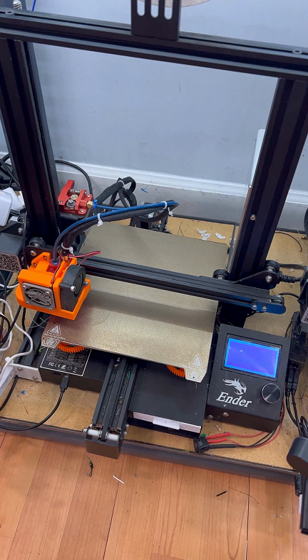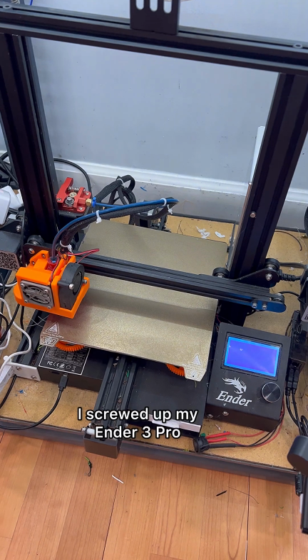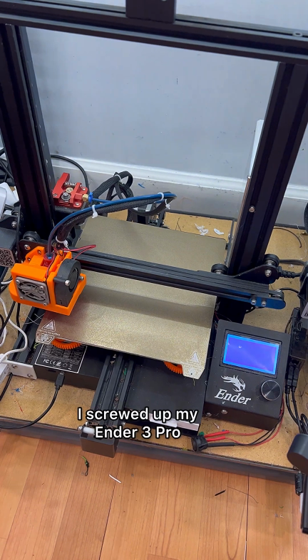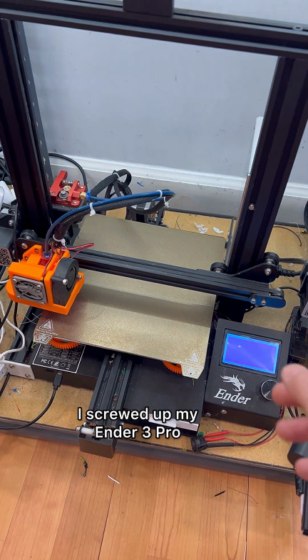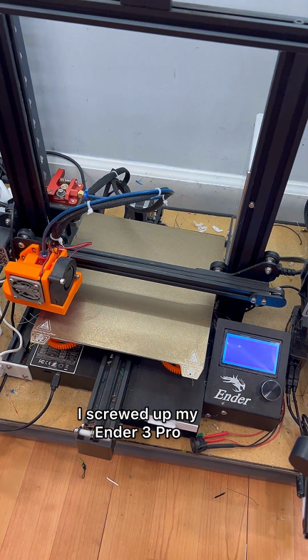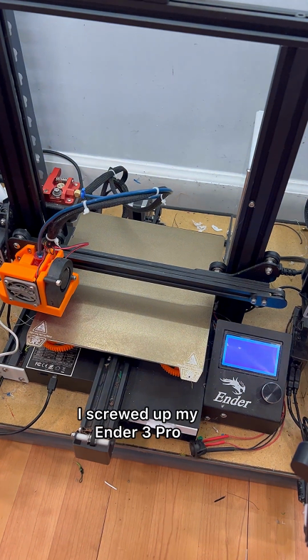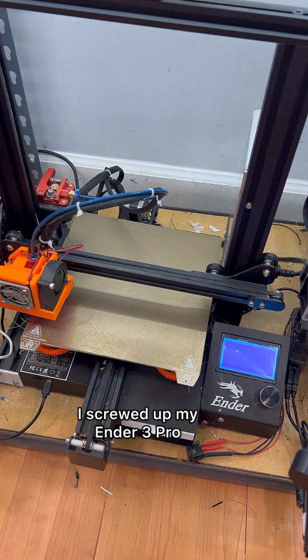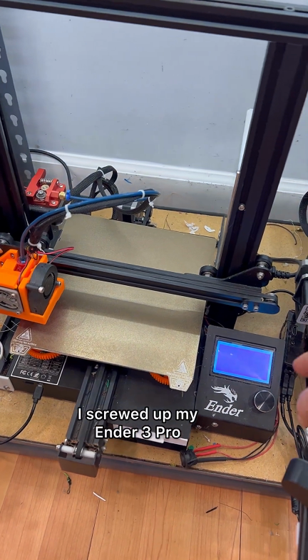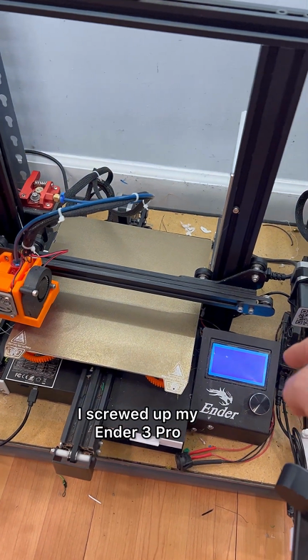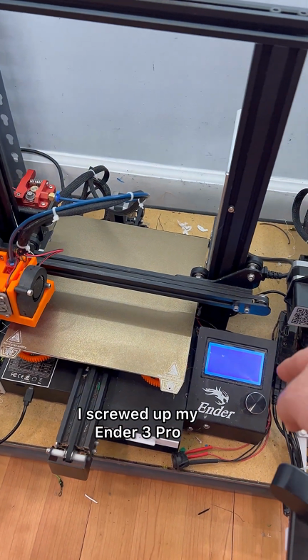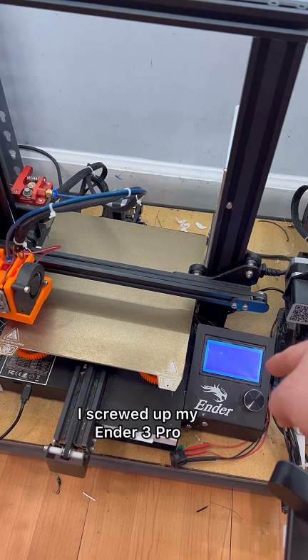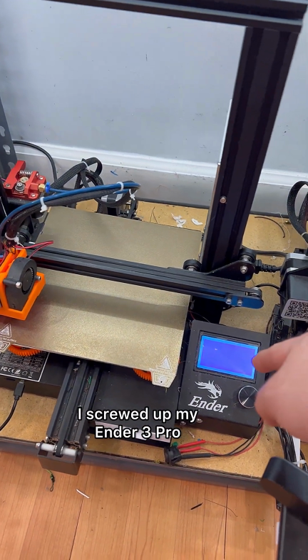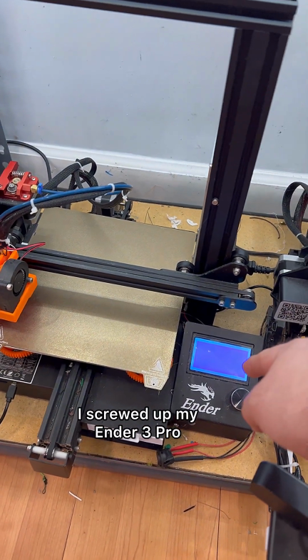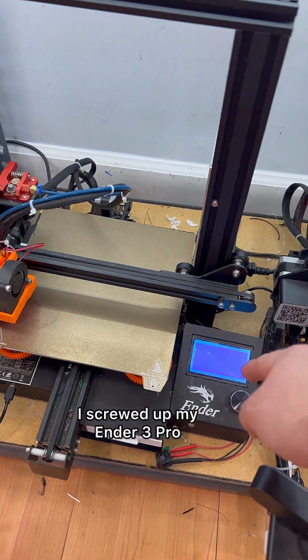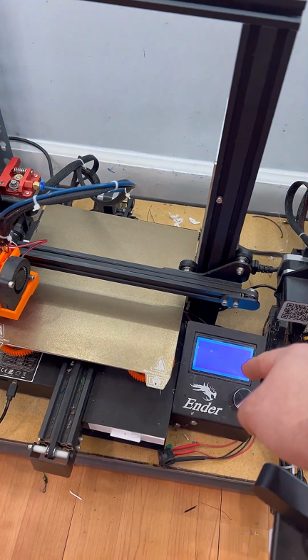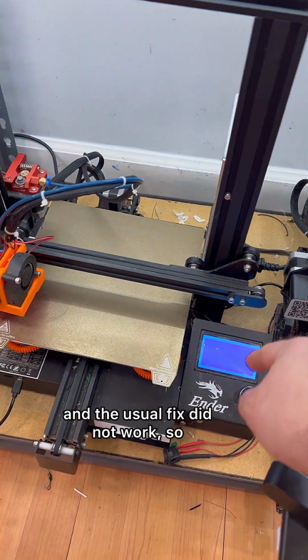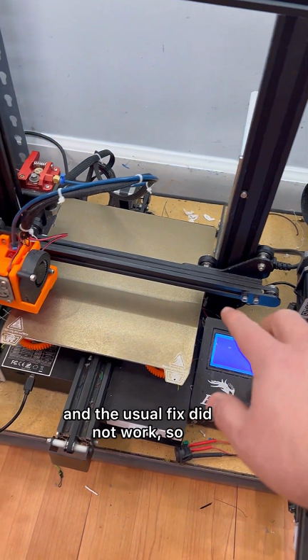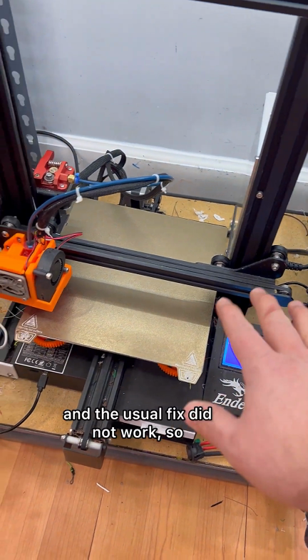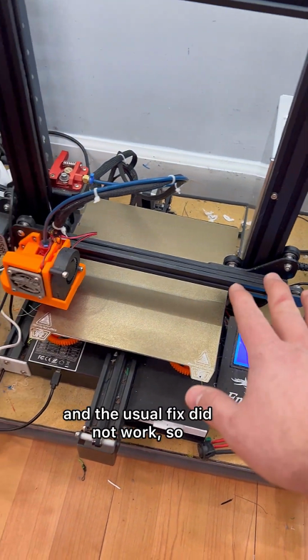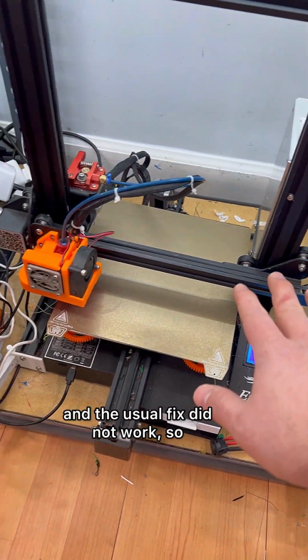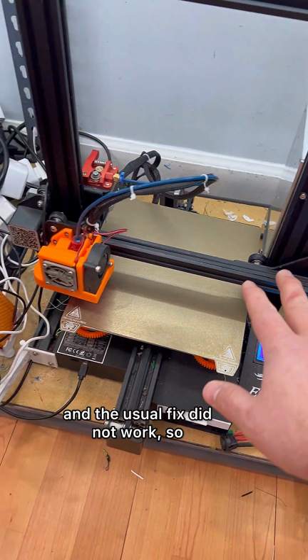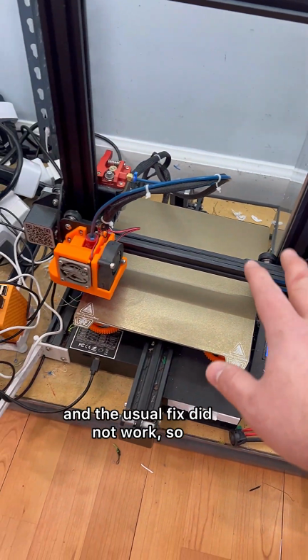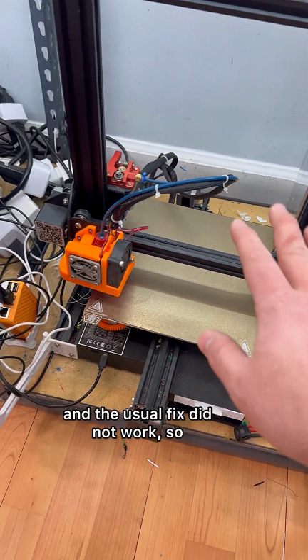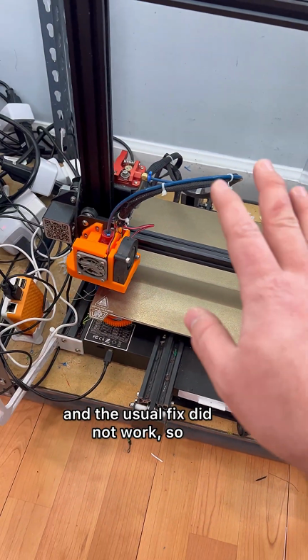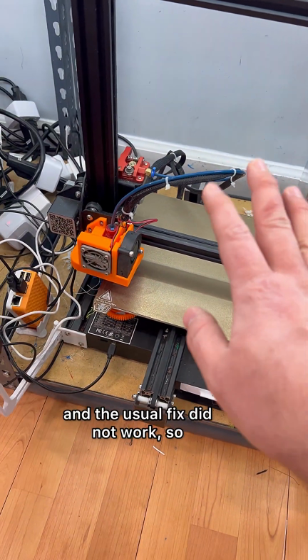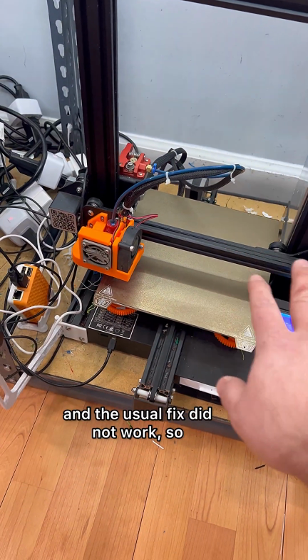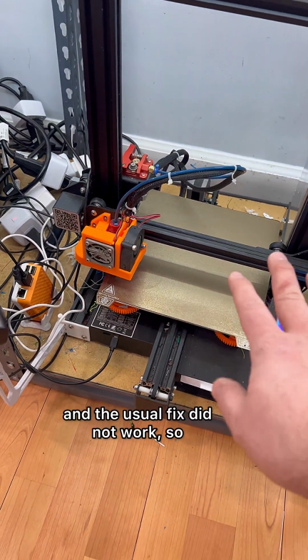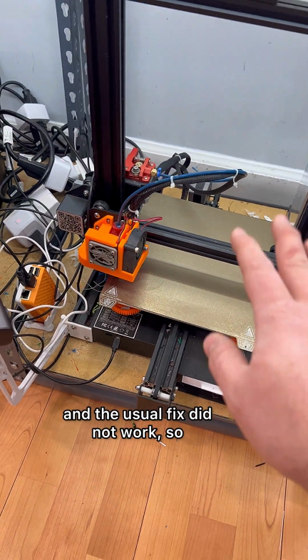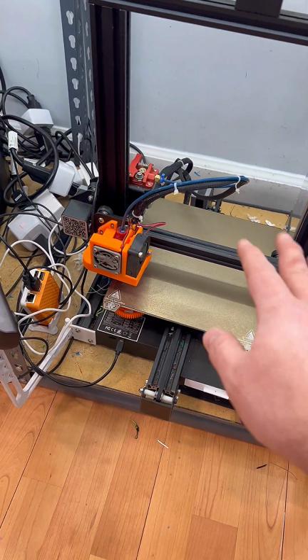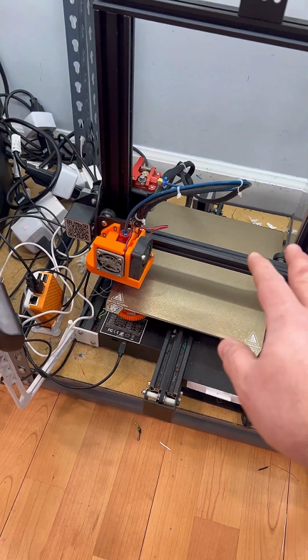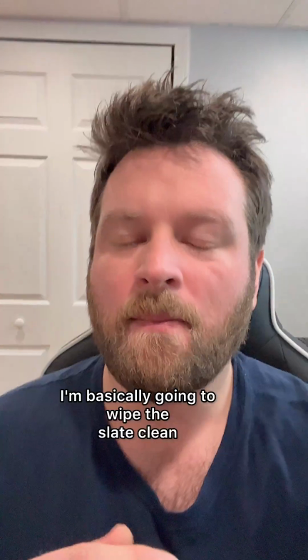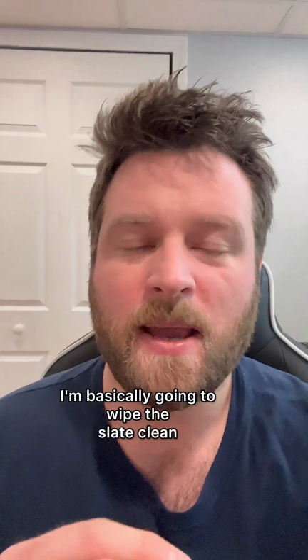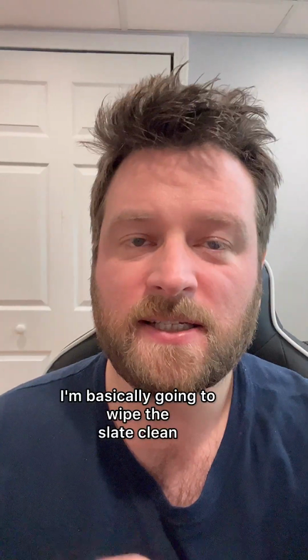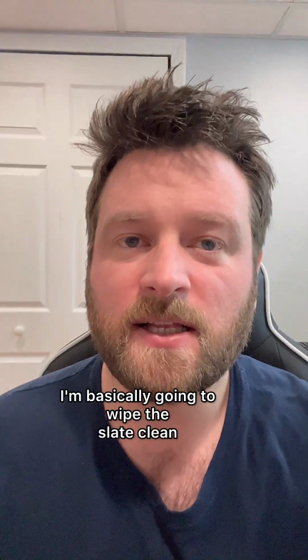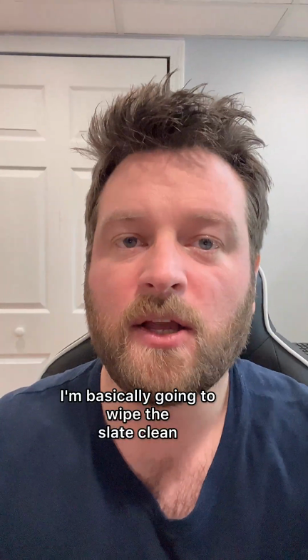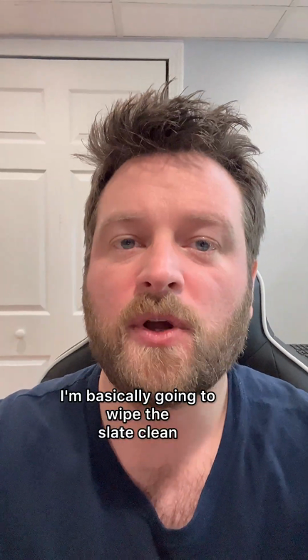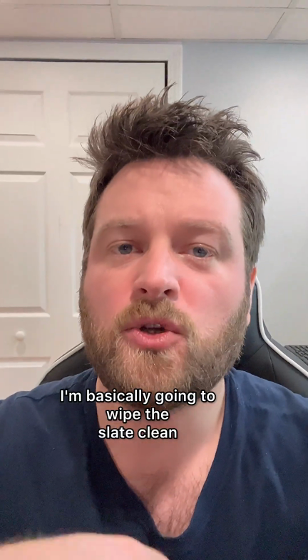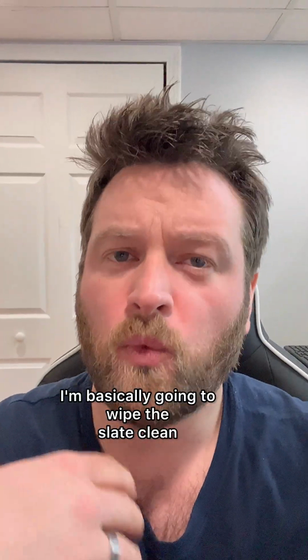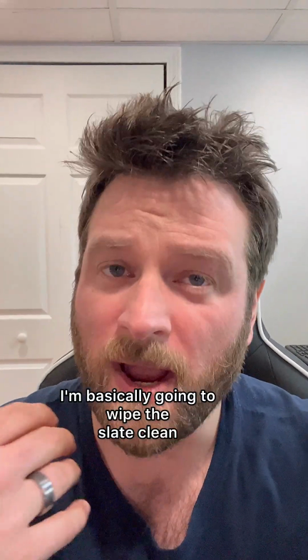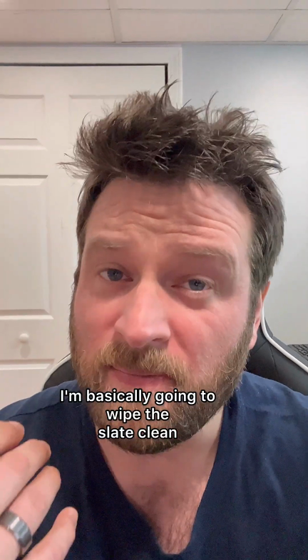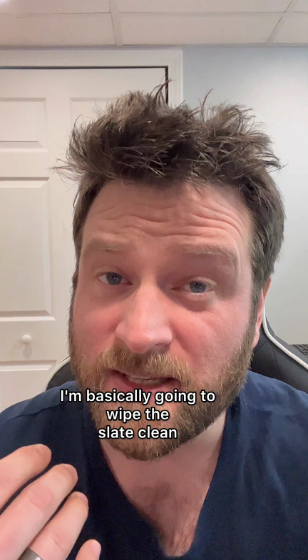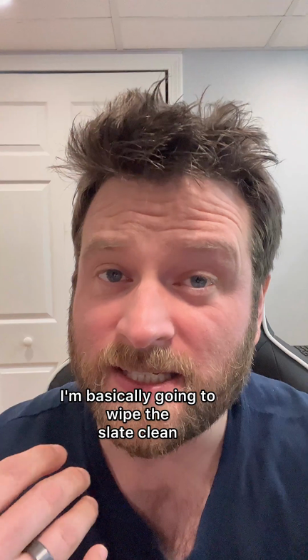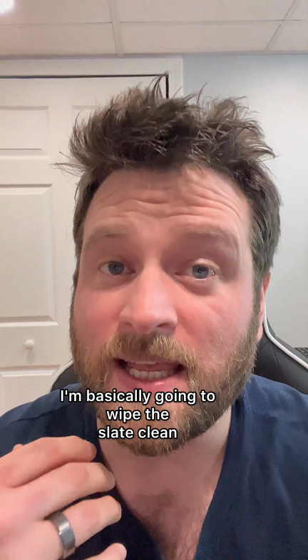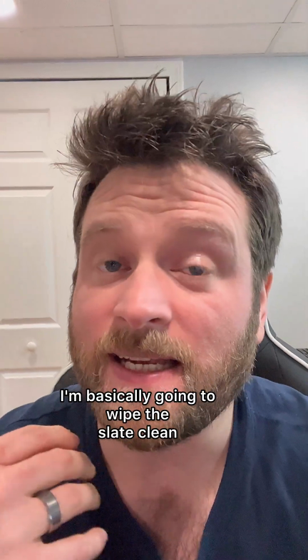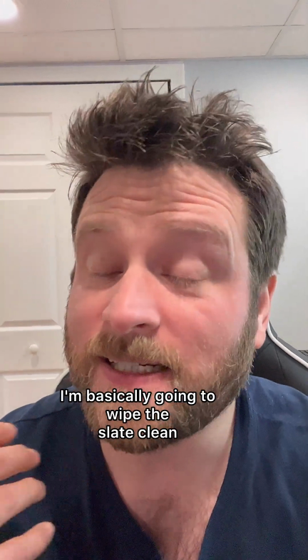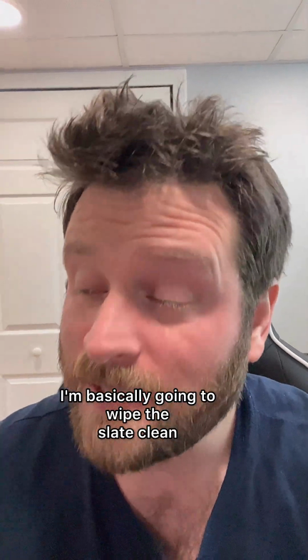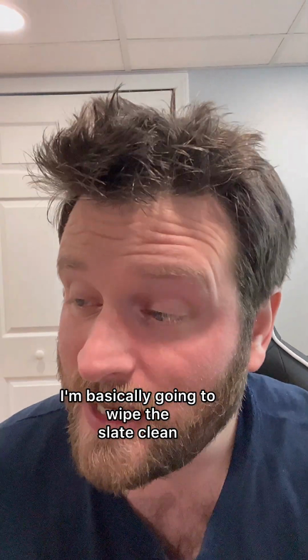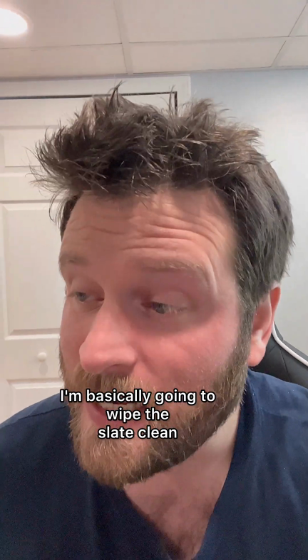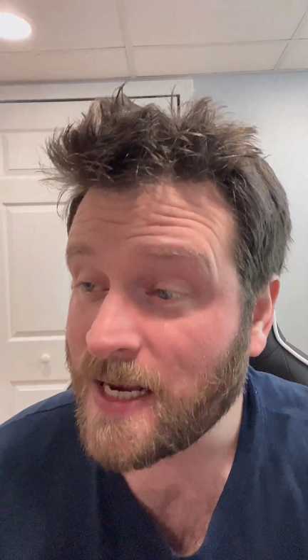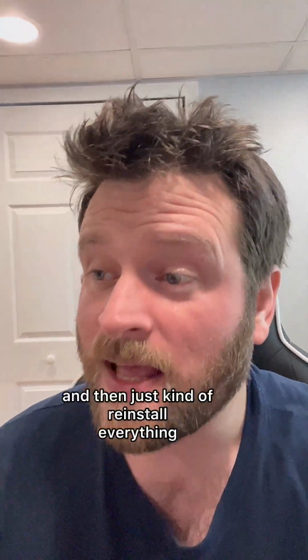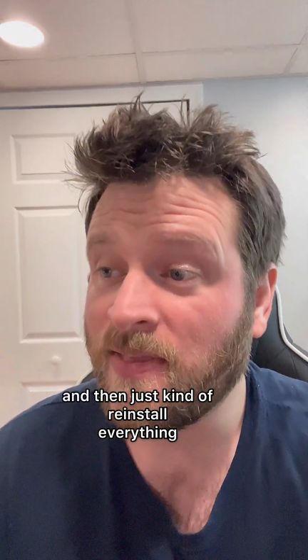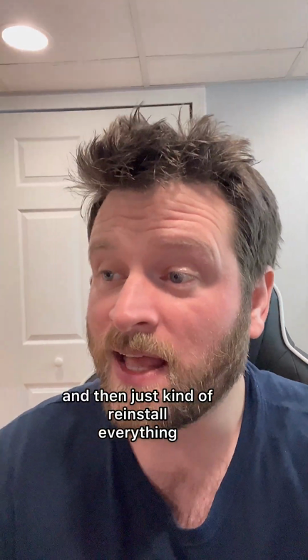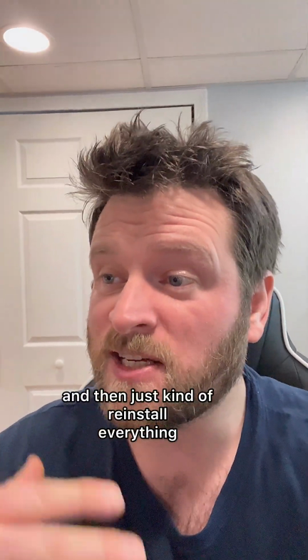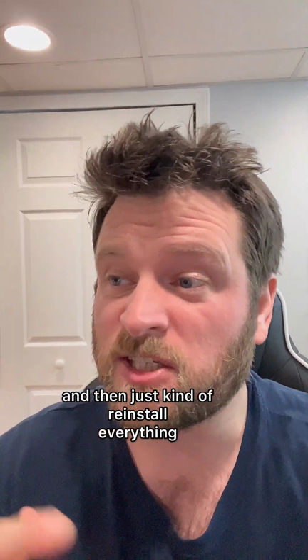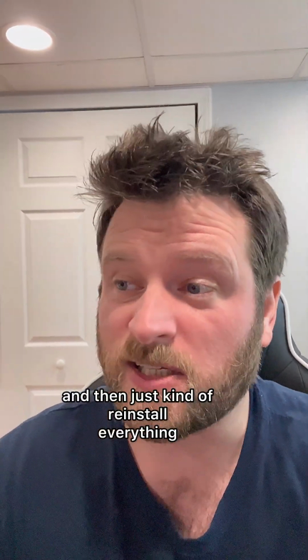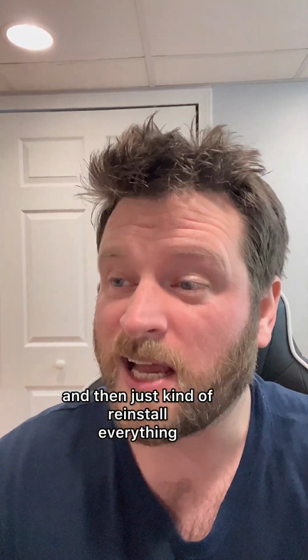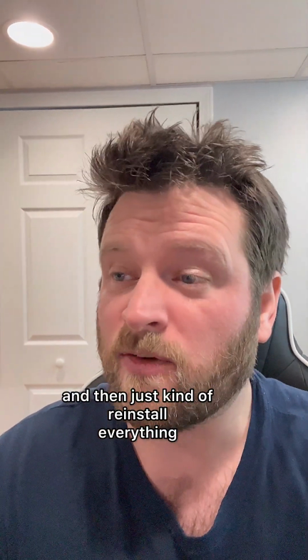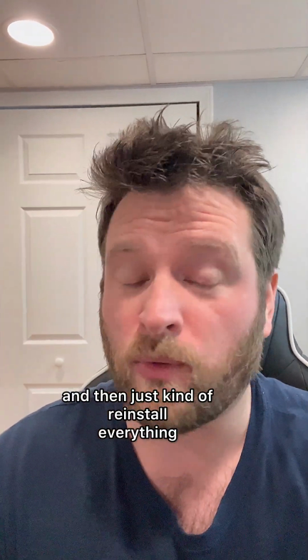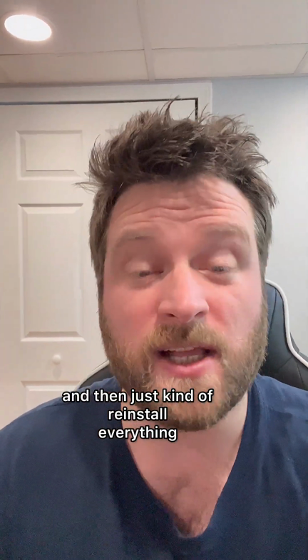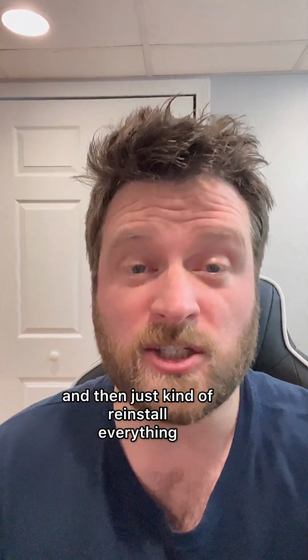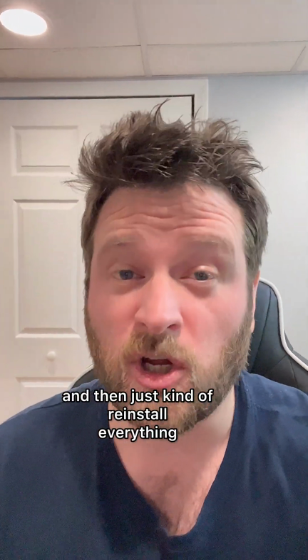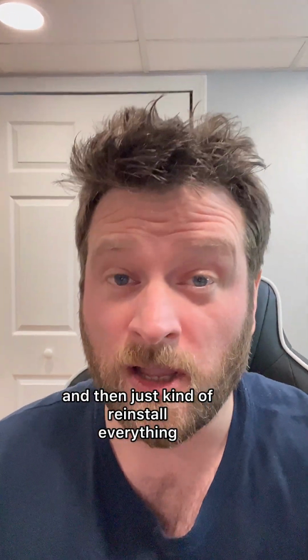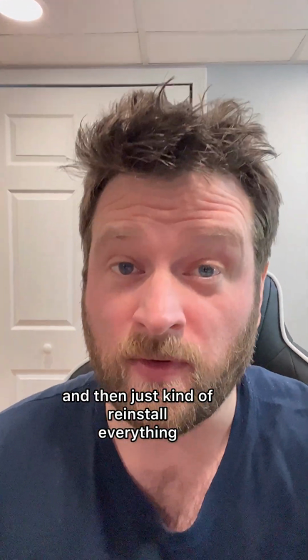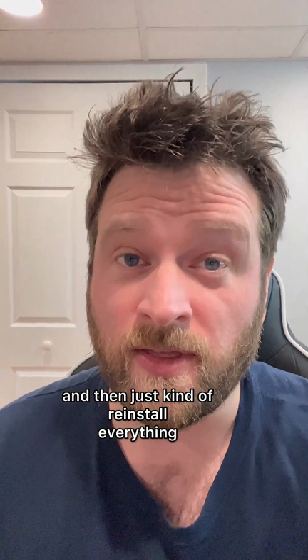I screwed up my Ender 3 Pro and the usual fix did not work, so I'm basically going to wipe the slate clean and just kind of reinstall everything.